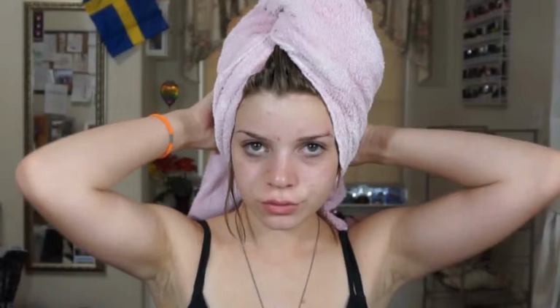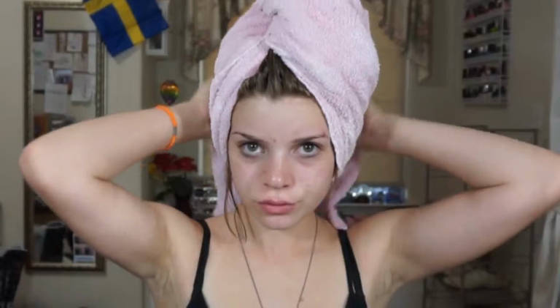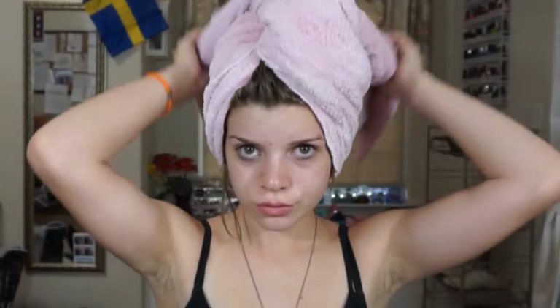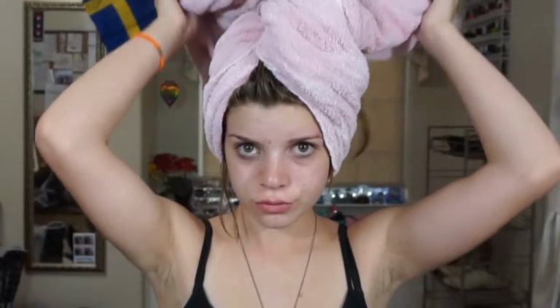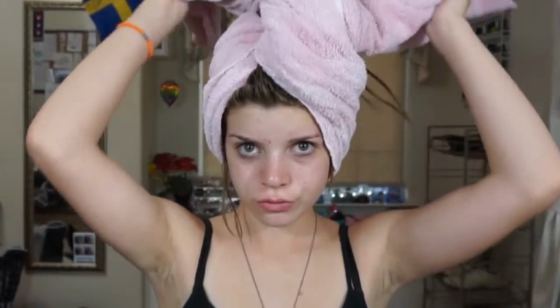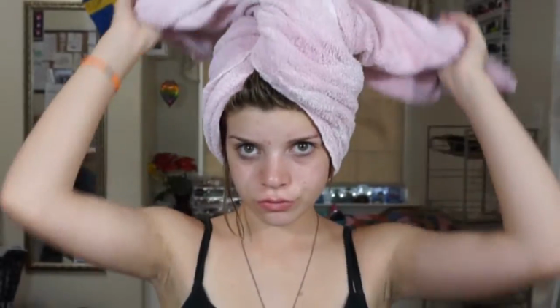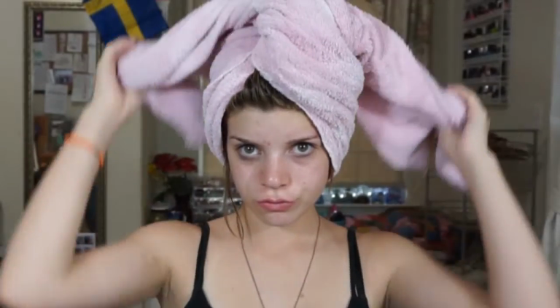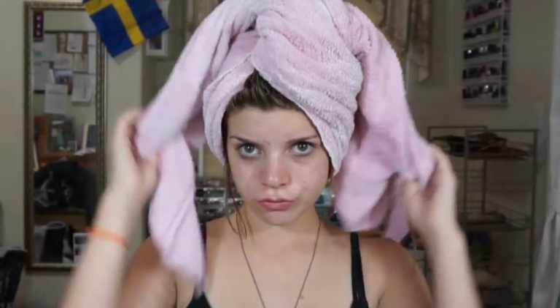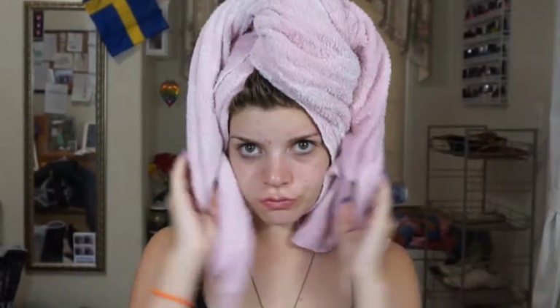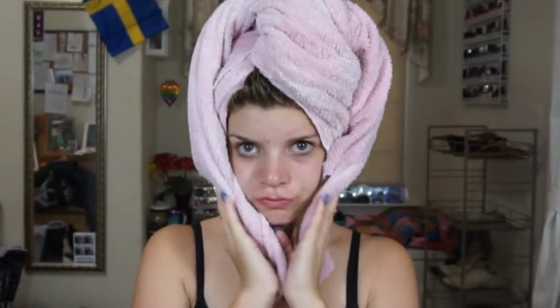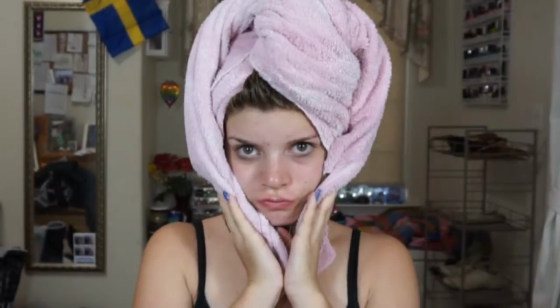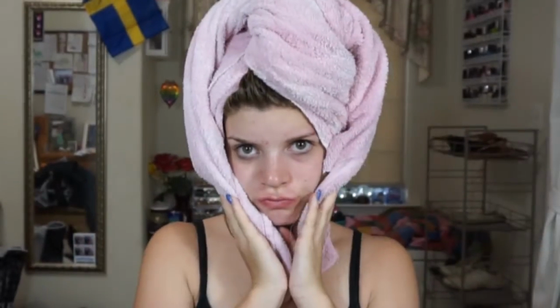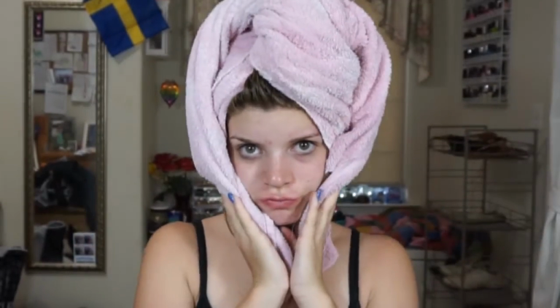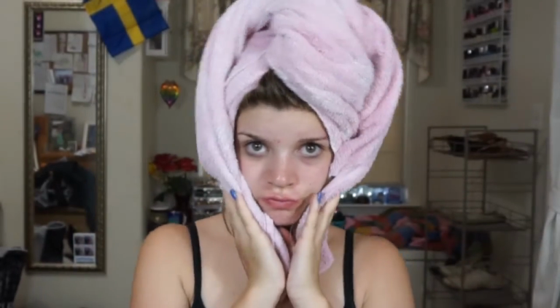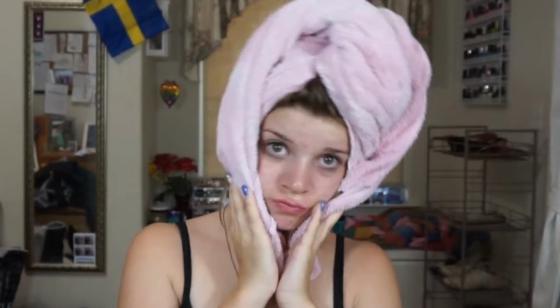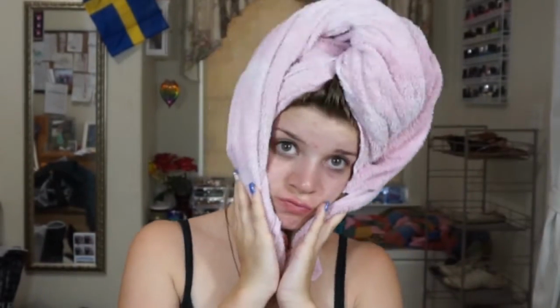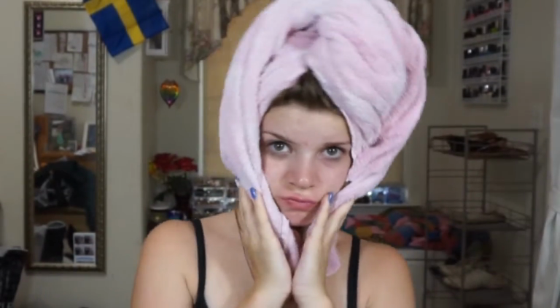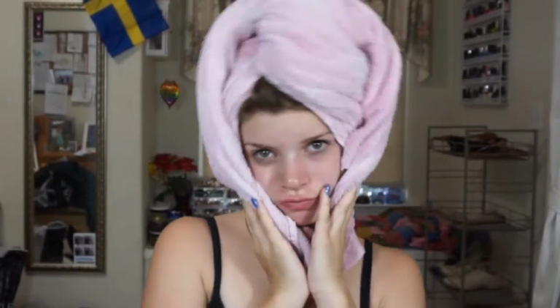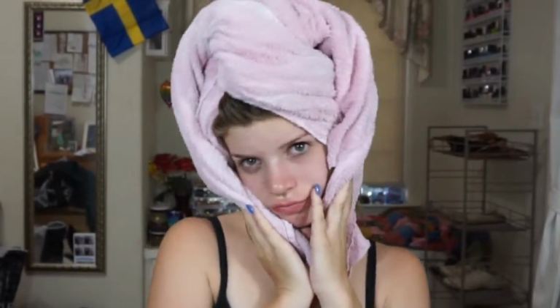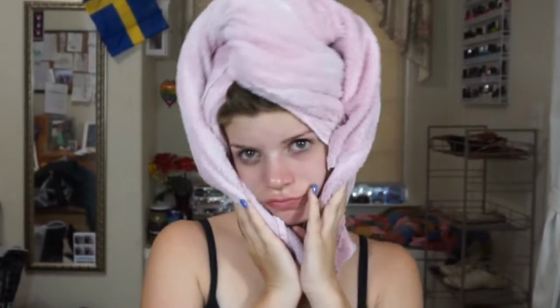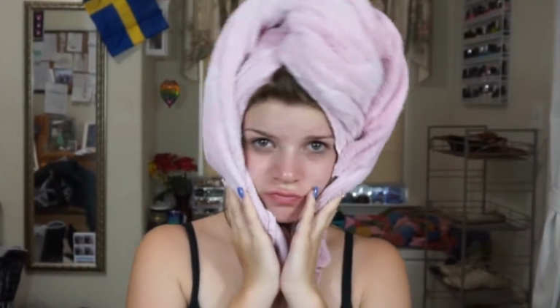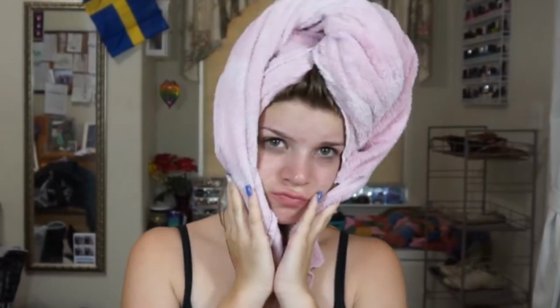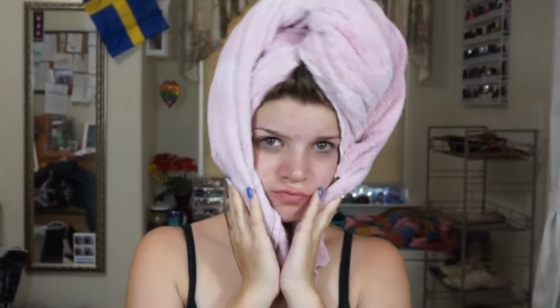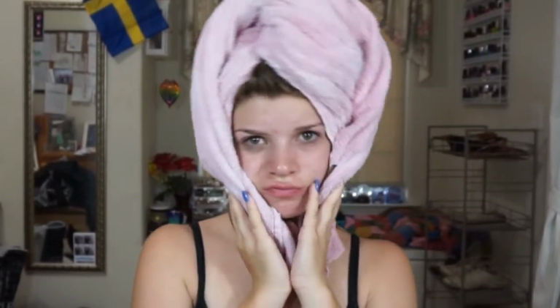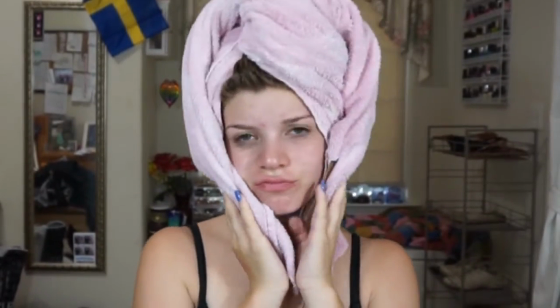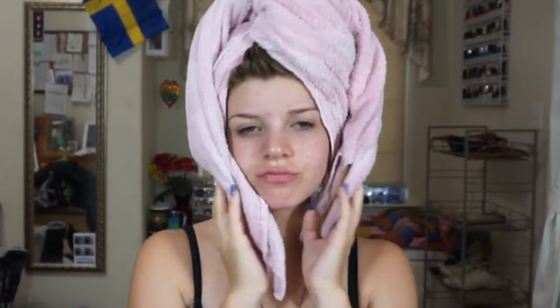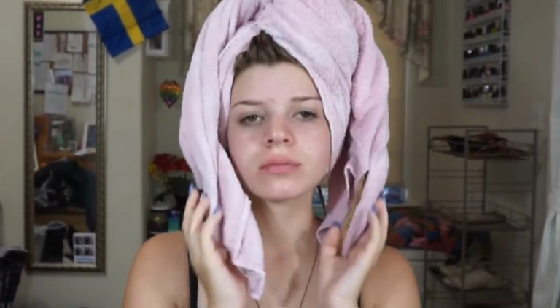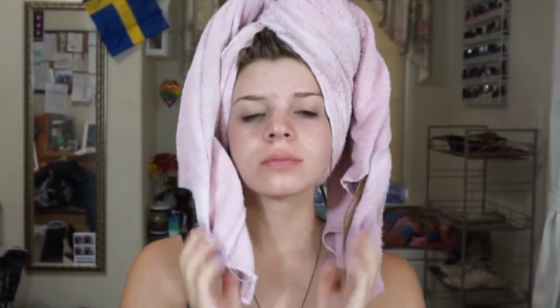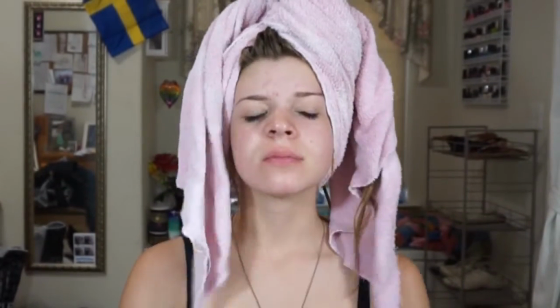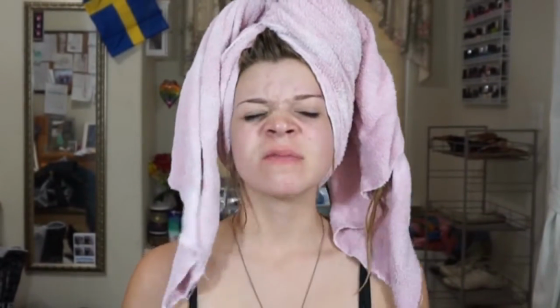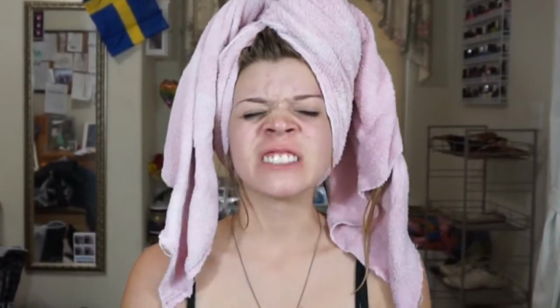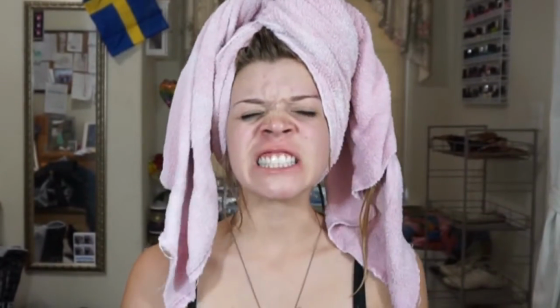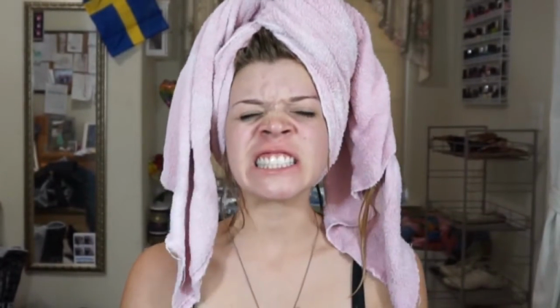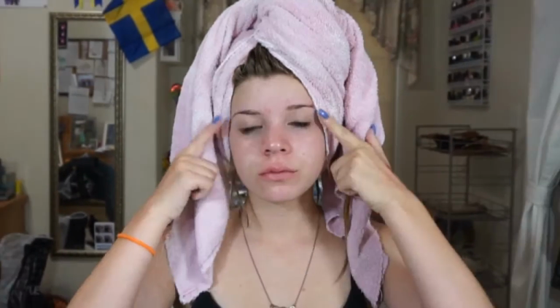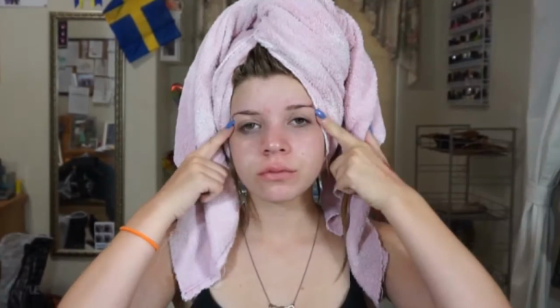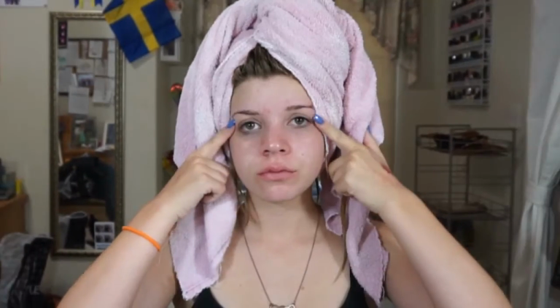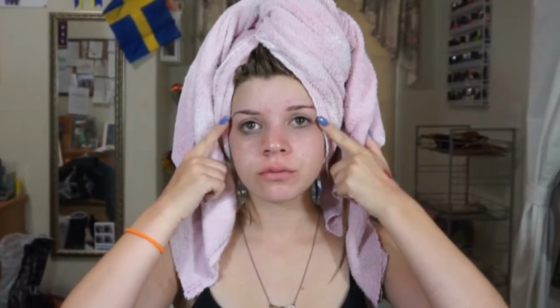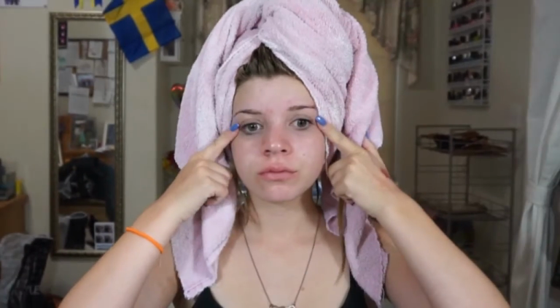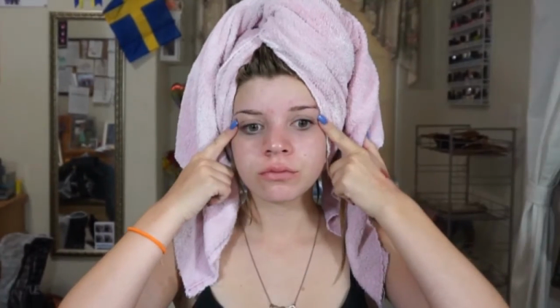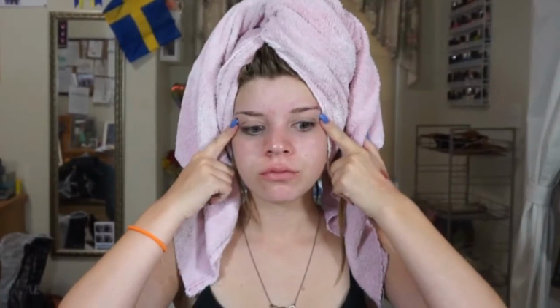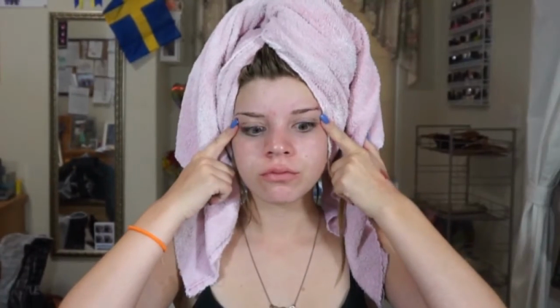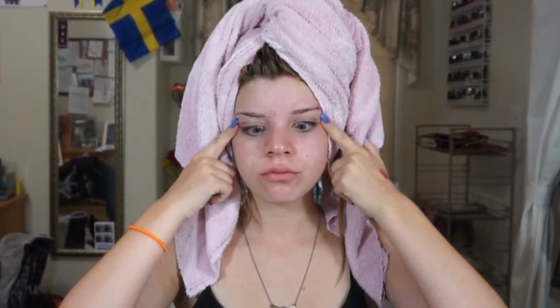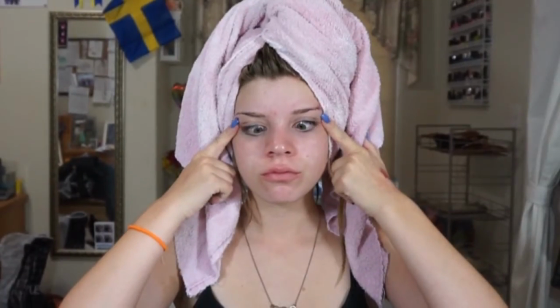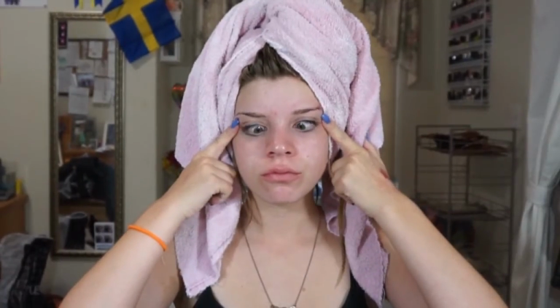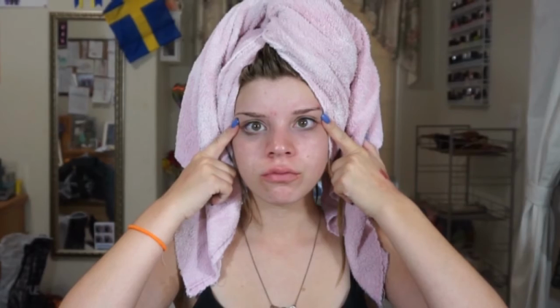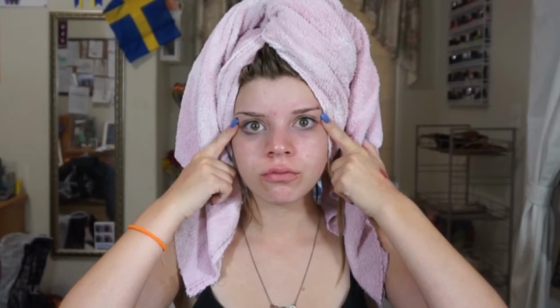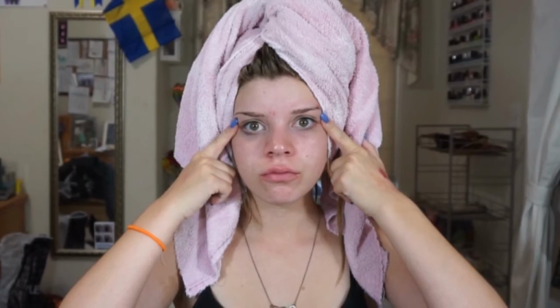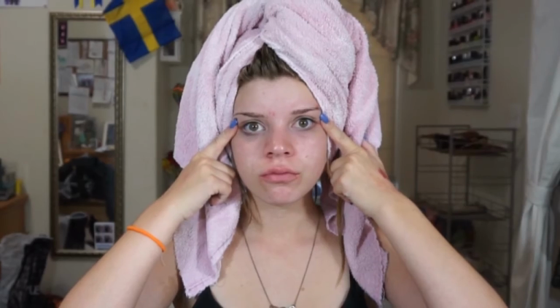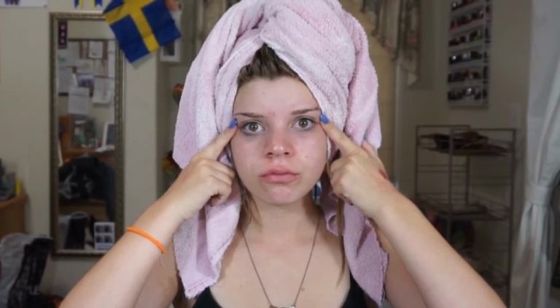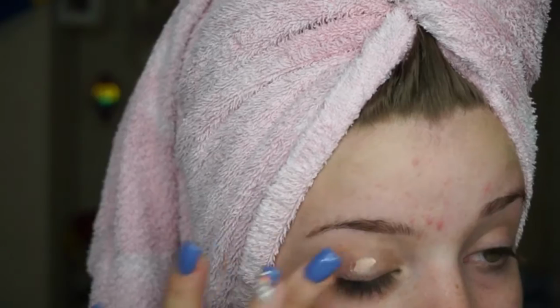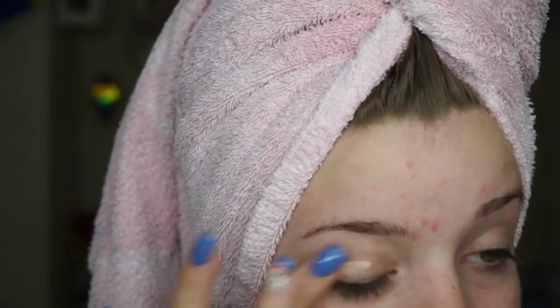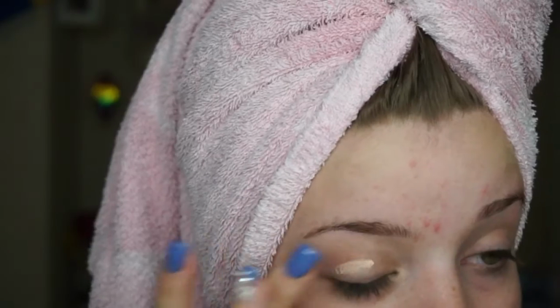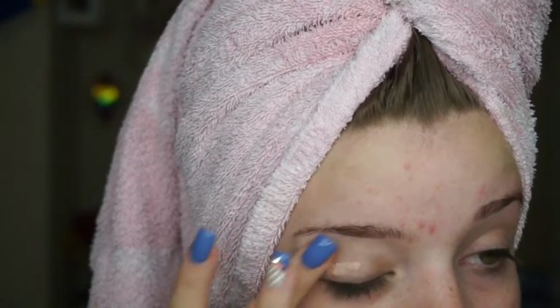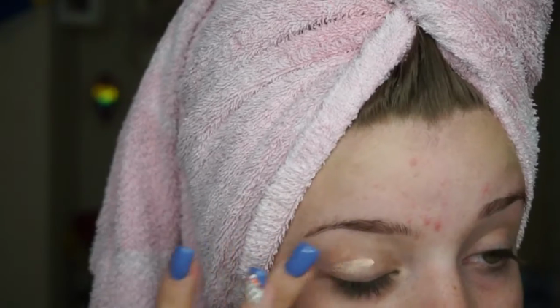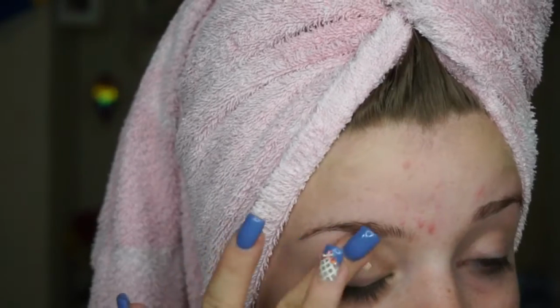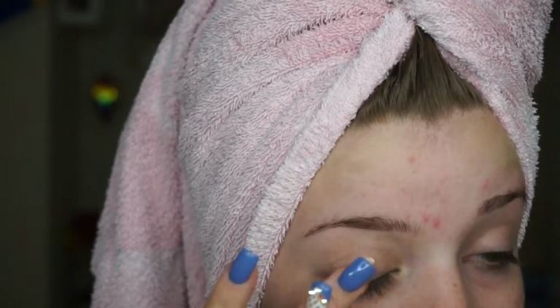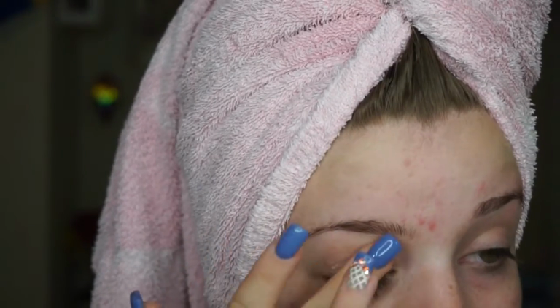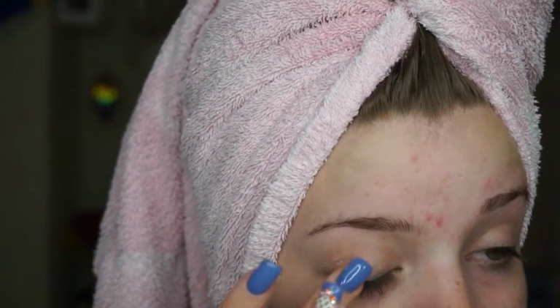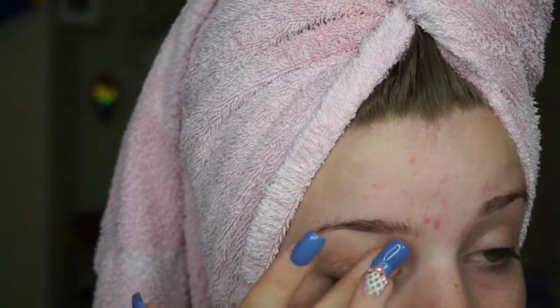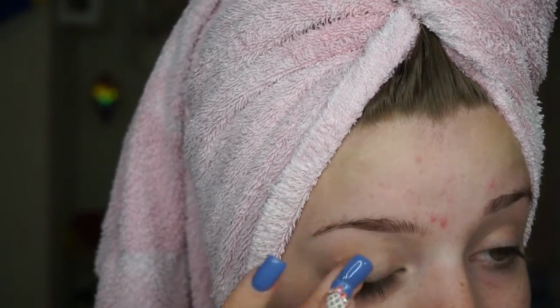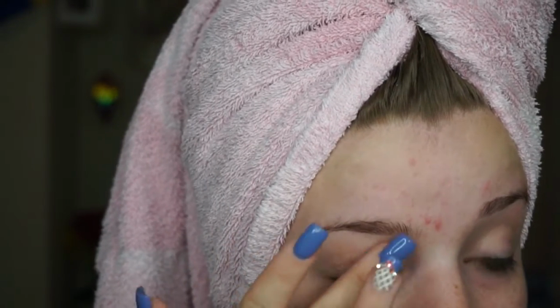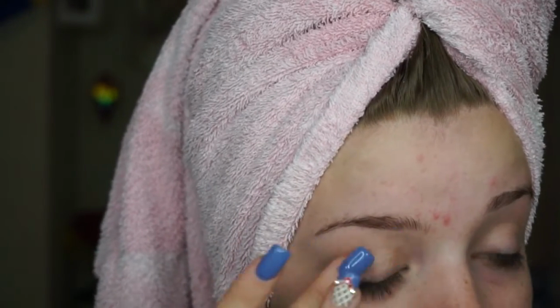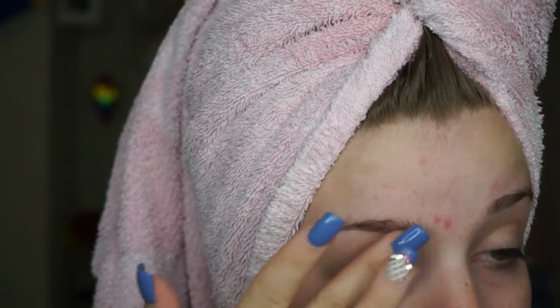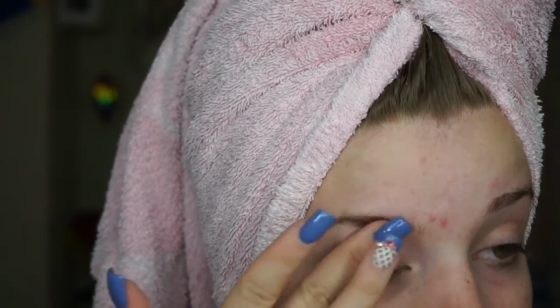Hey guys, so today I'm starting off with super cute hair — I am letting it dry. I just took a shower, and so you're going to be getting ready with me for picture day.